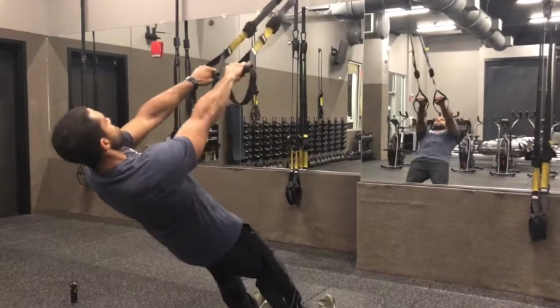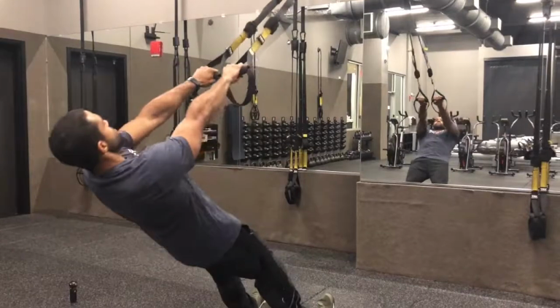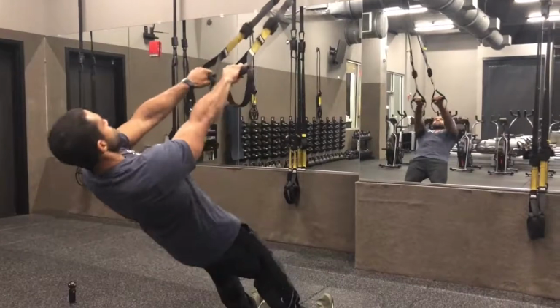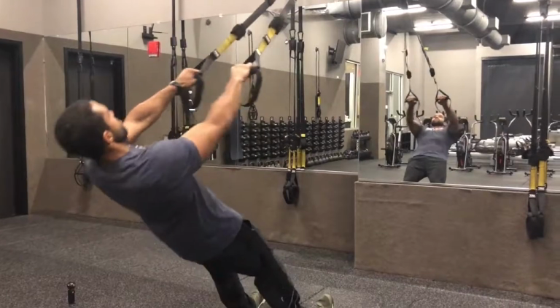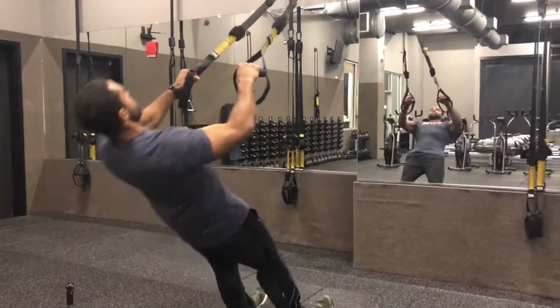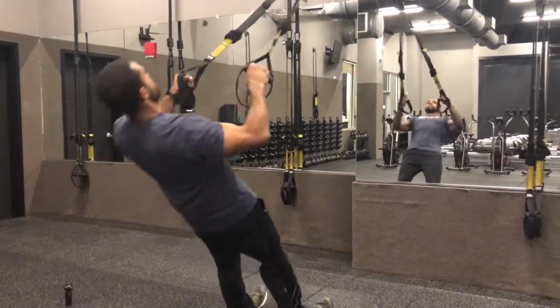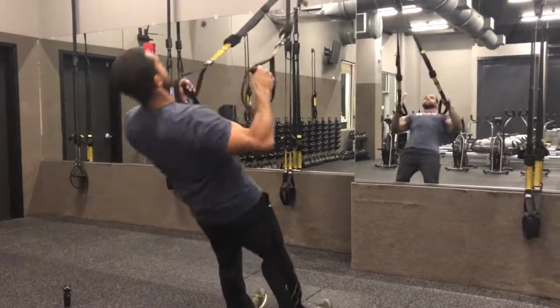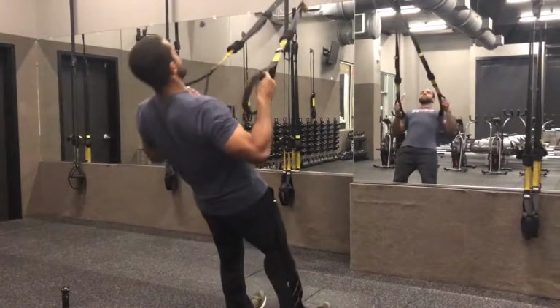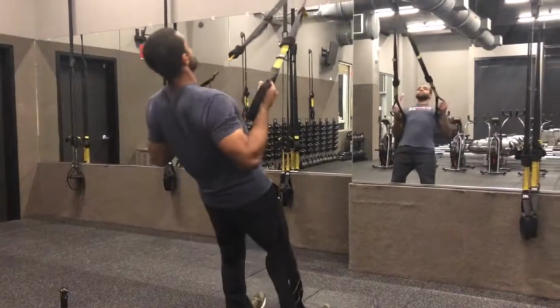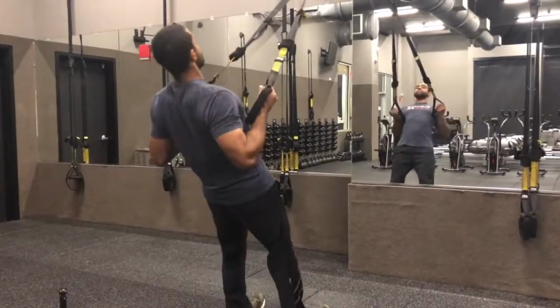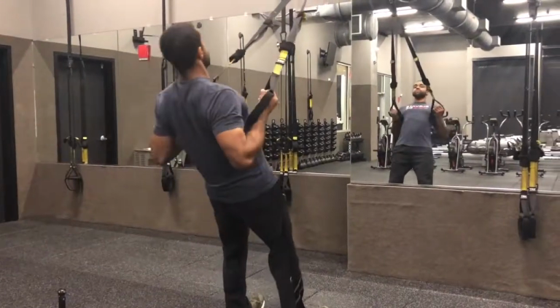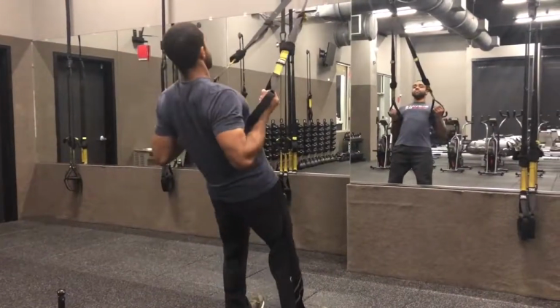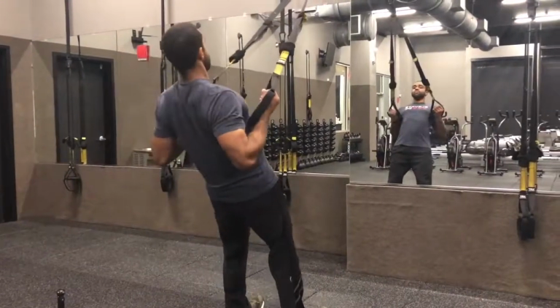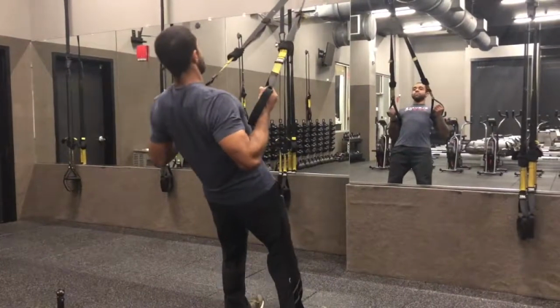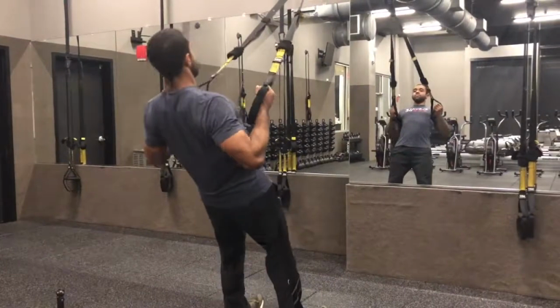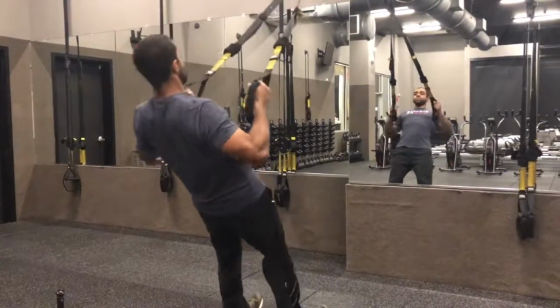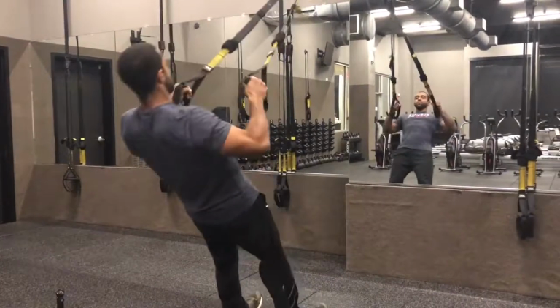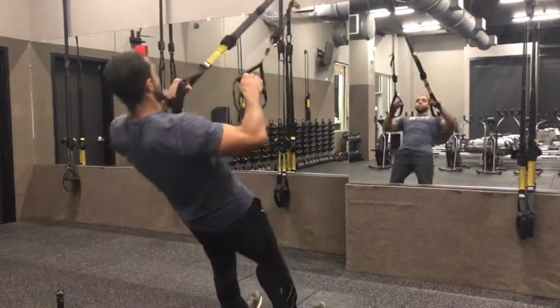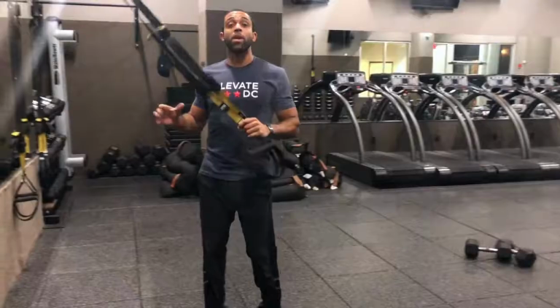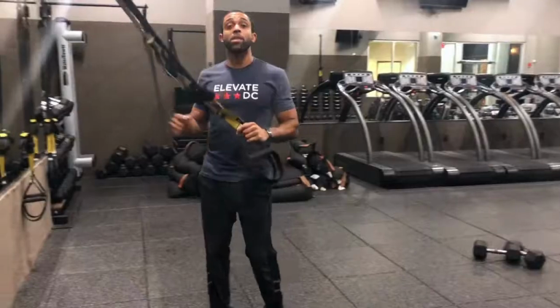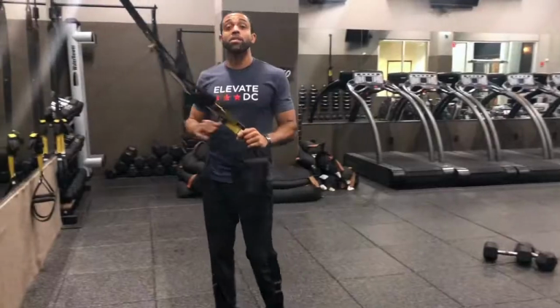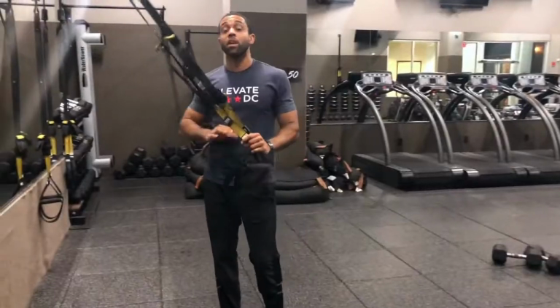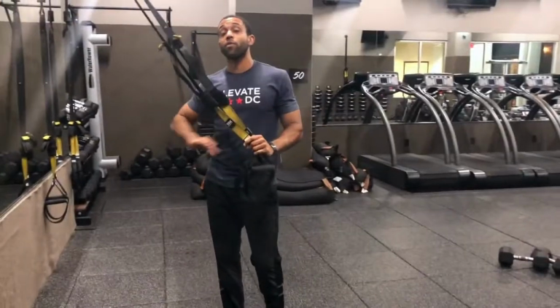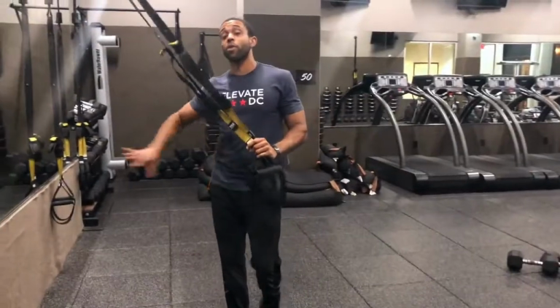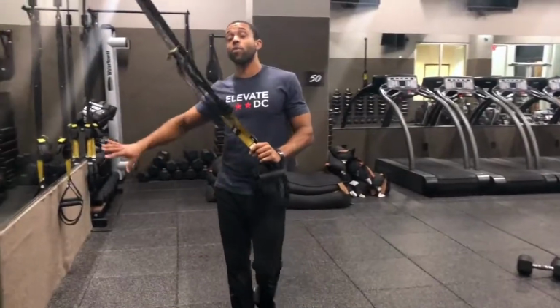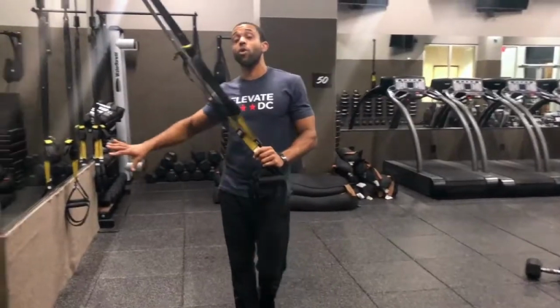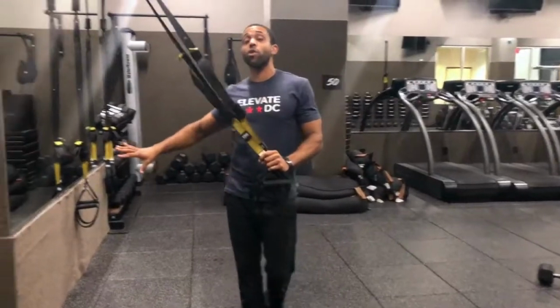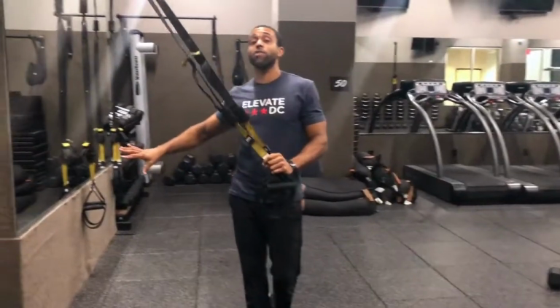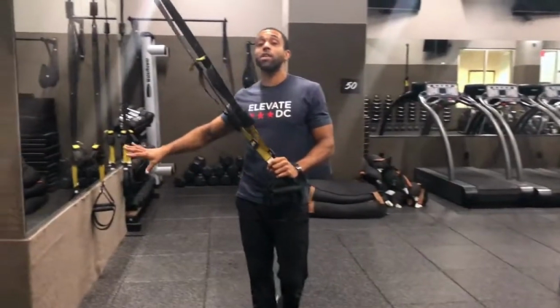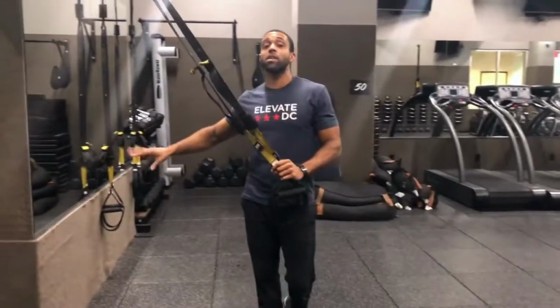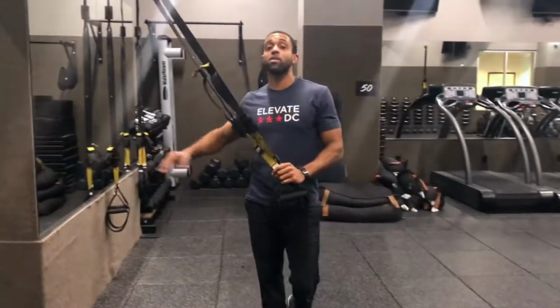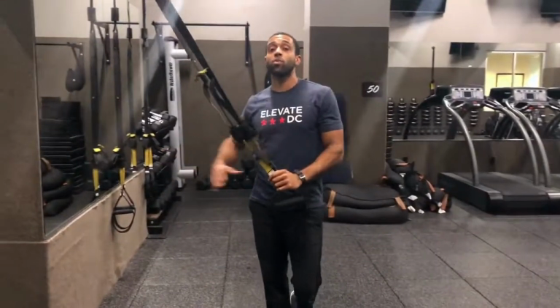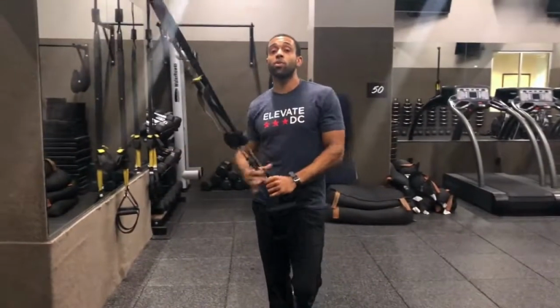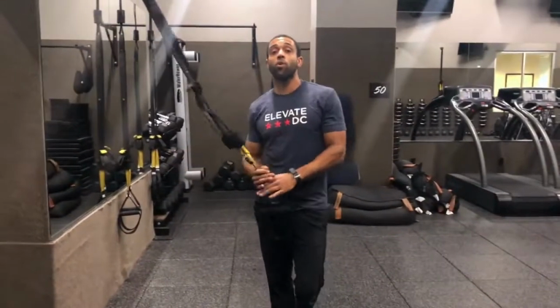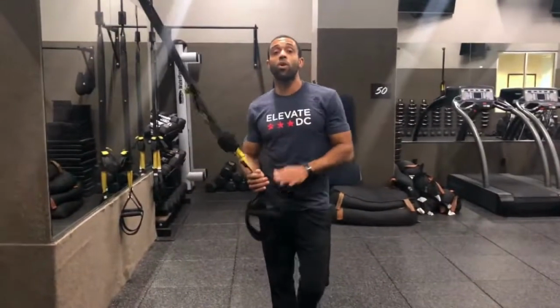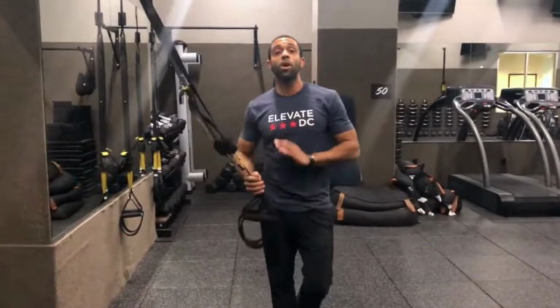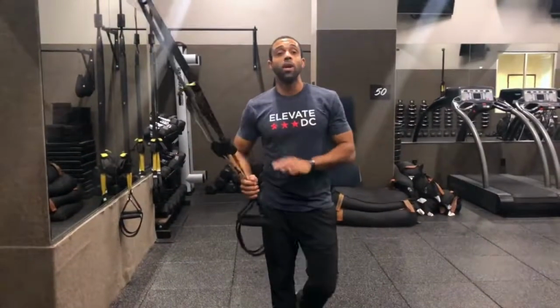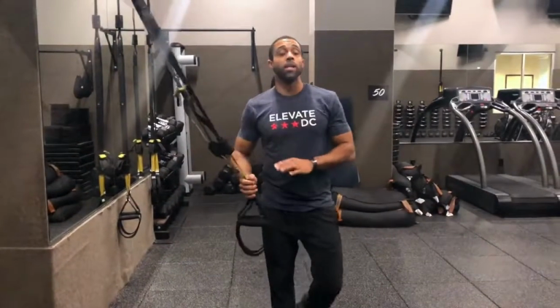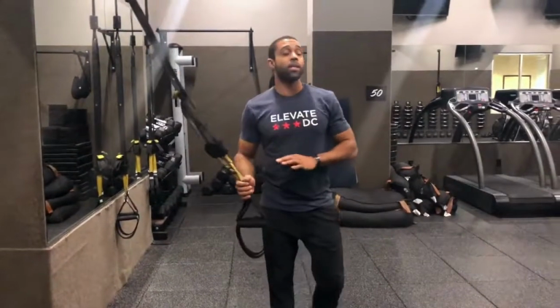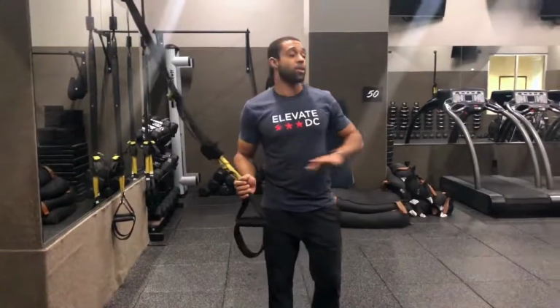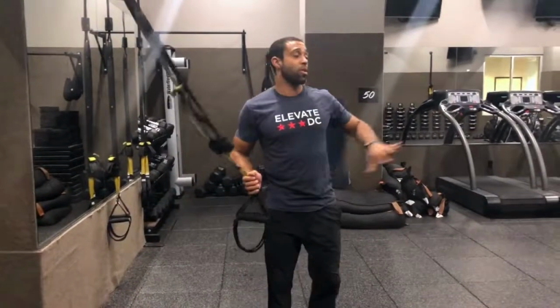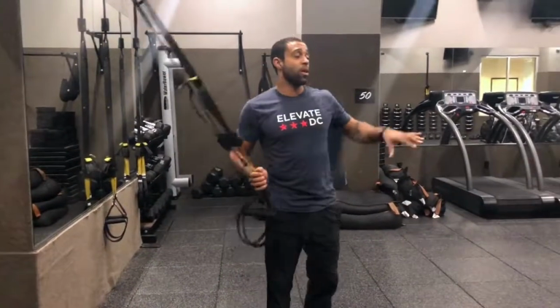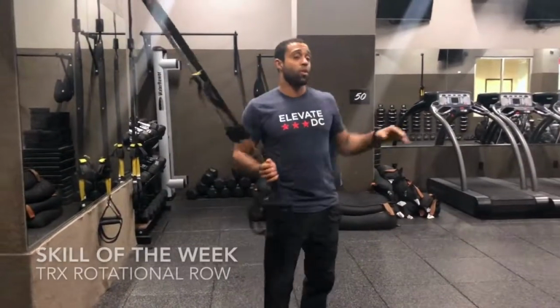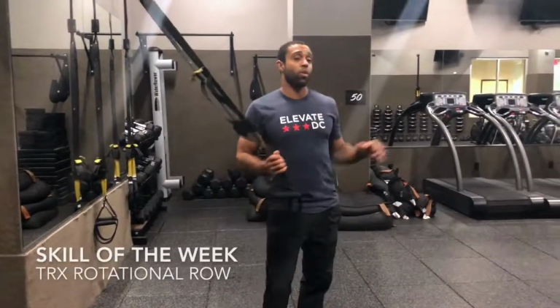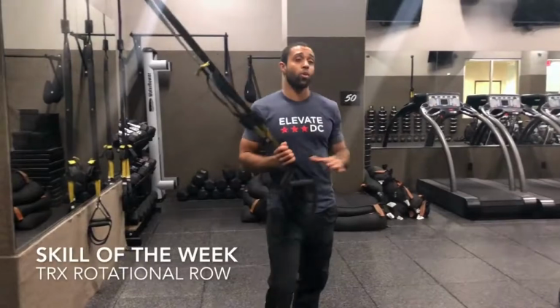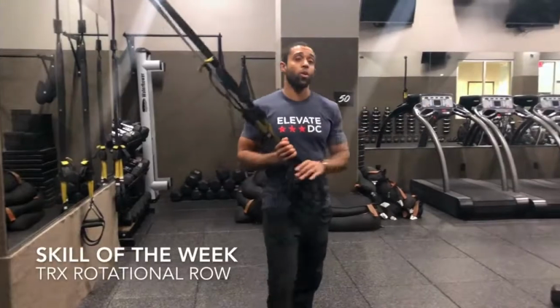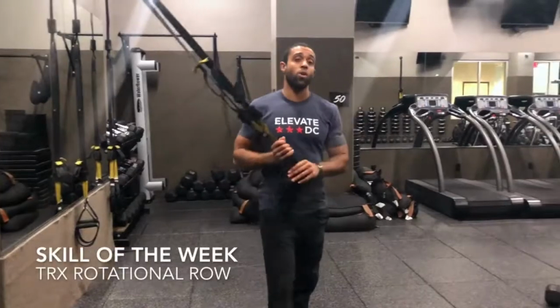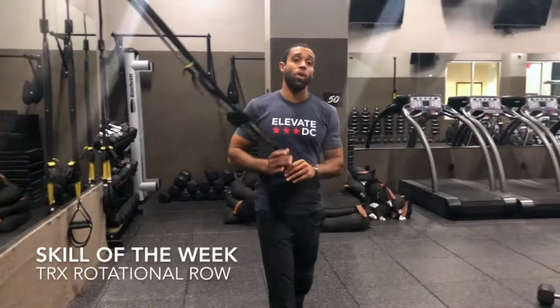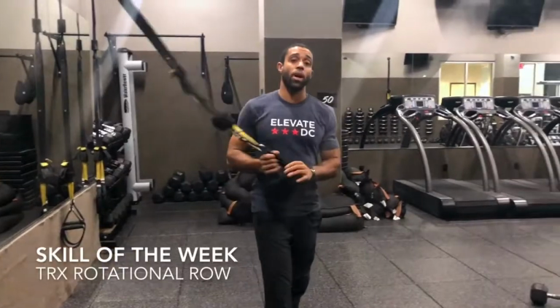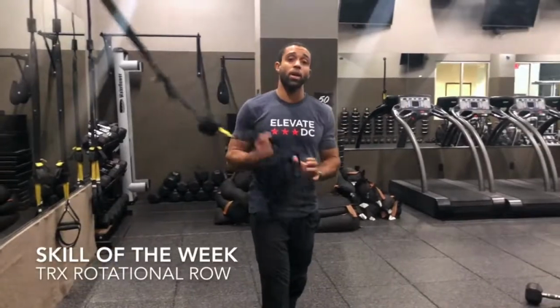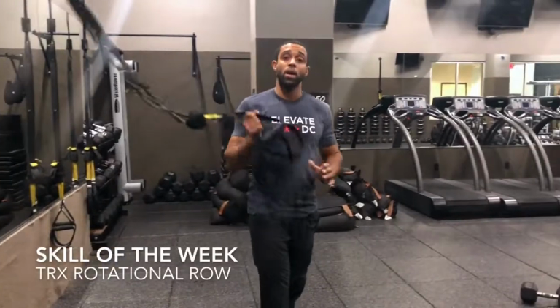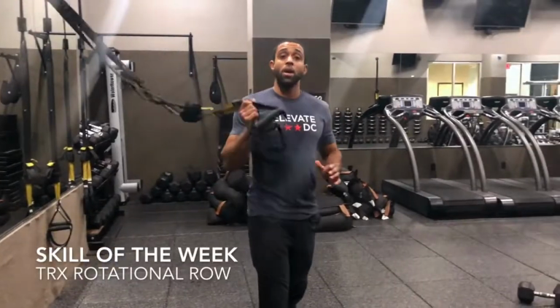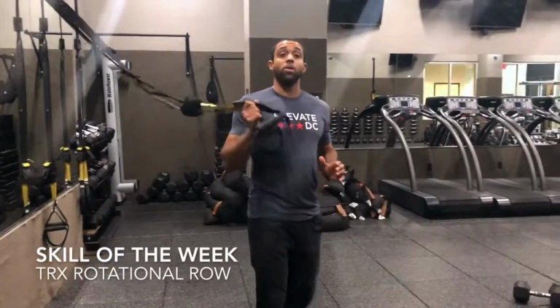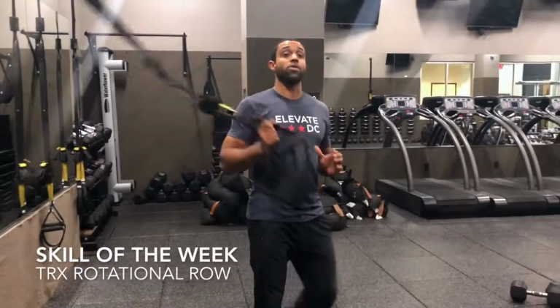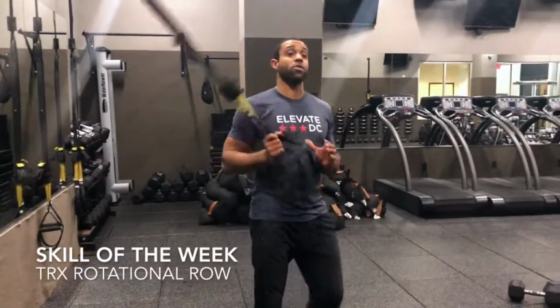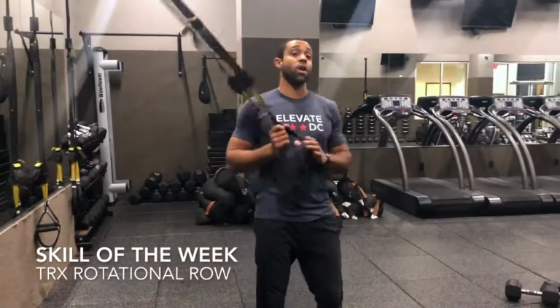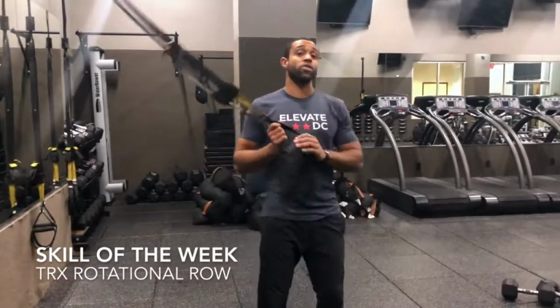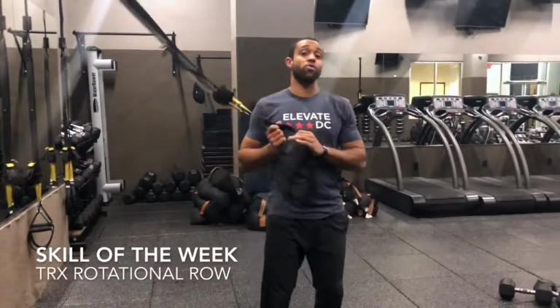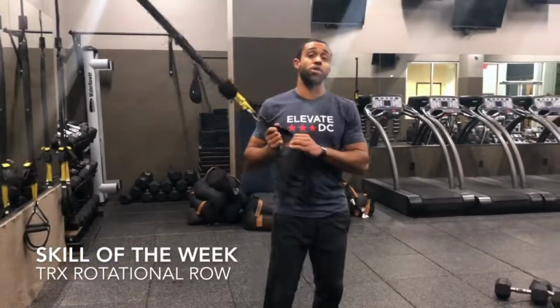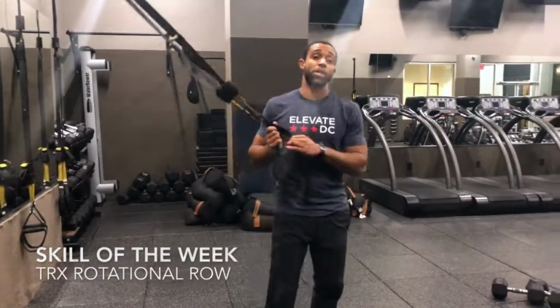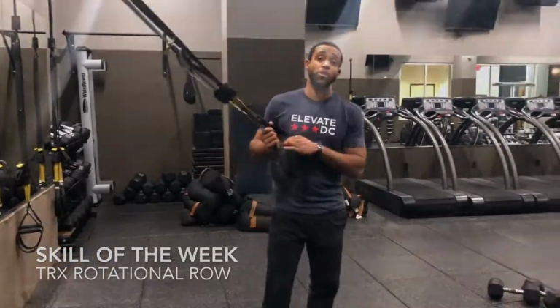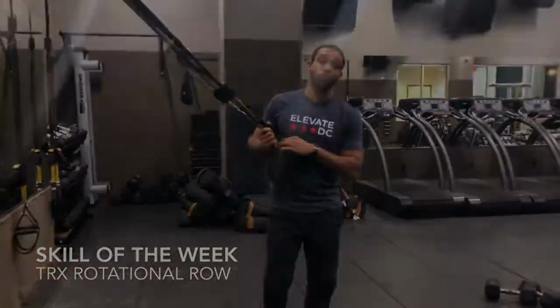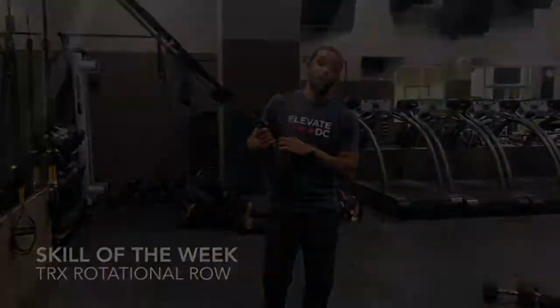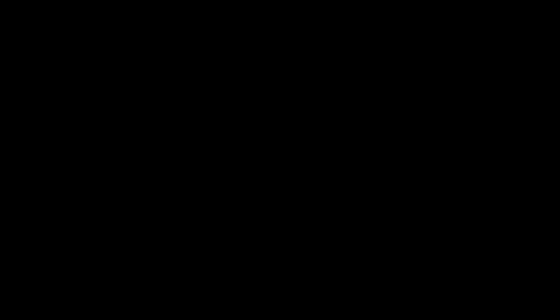As always when we're on the TRX, if we want to make things tougher, we're going to walk our feet in toward the wall; easier, we're going to walk away. Your TRX rotational row.